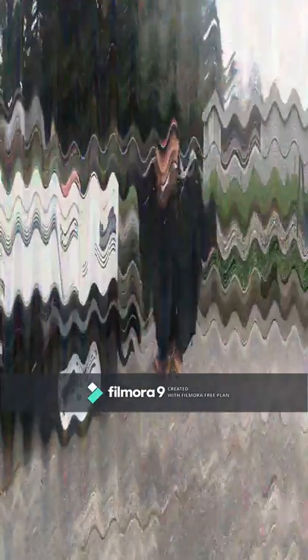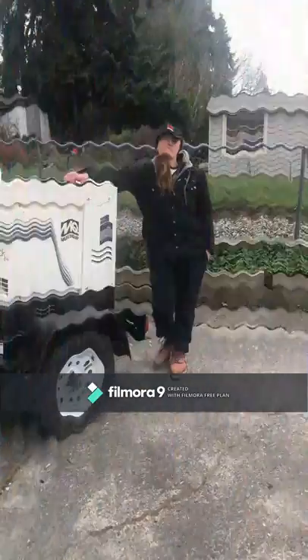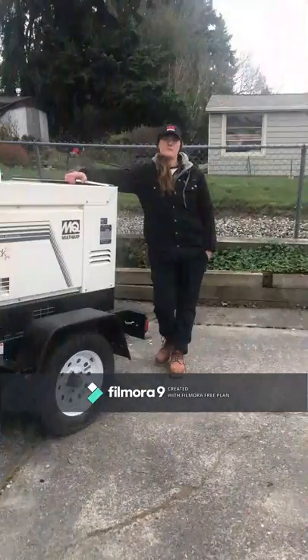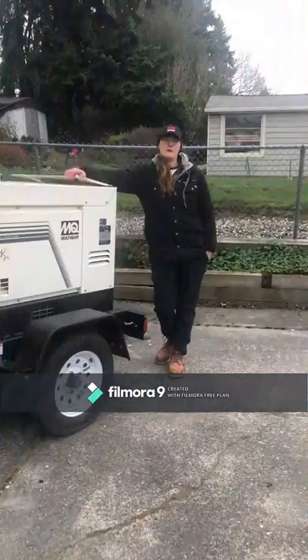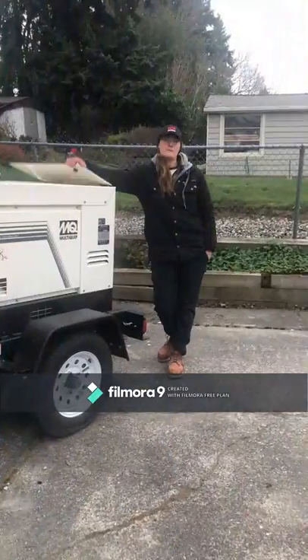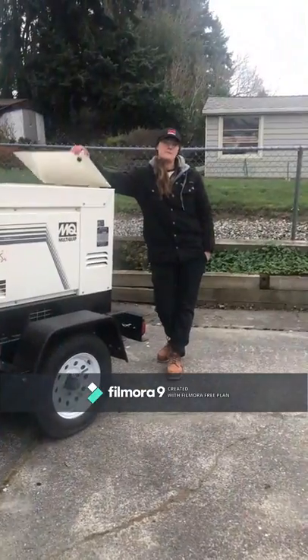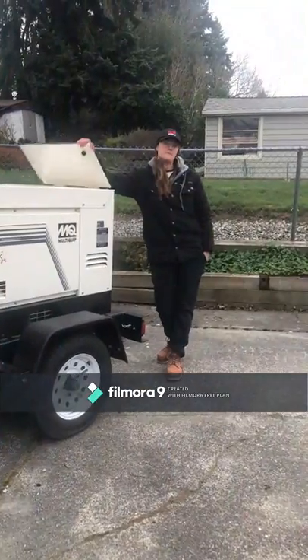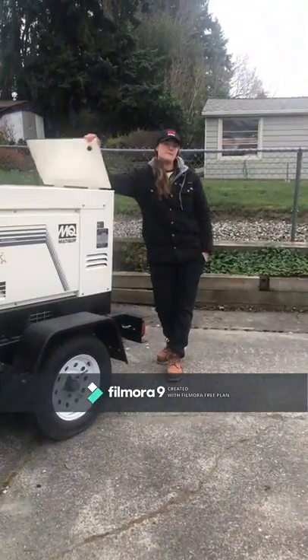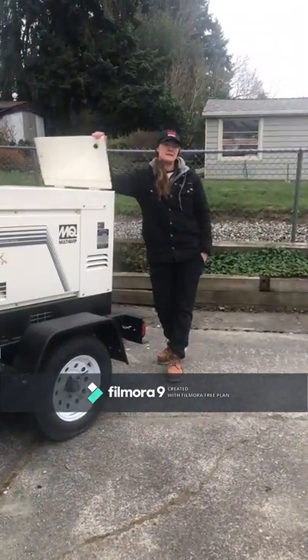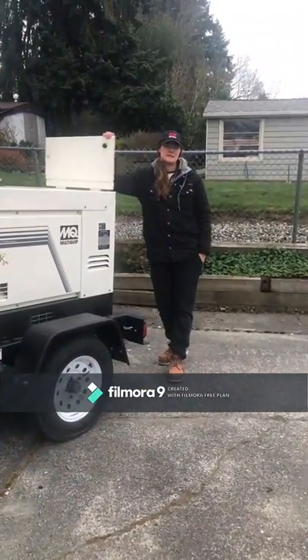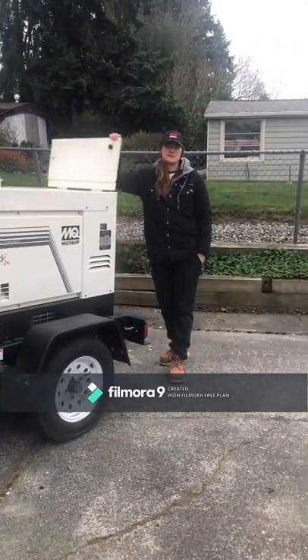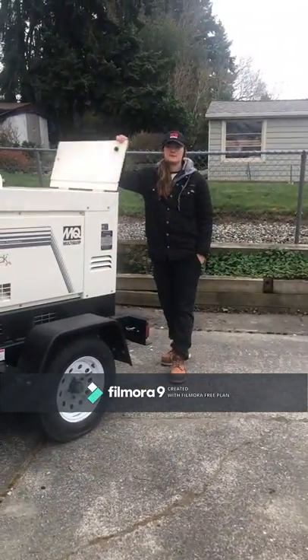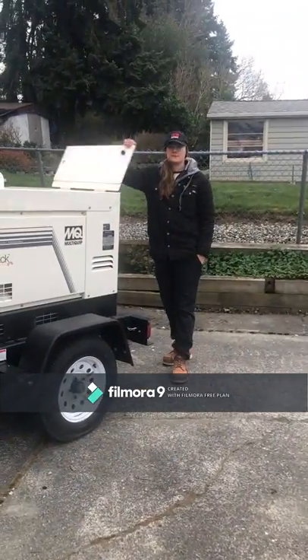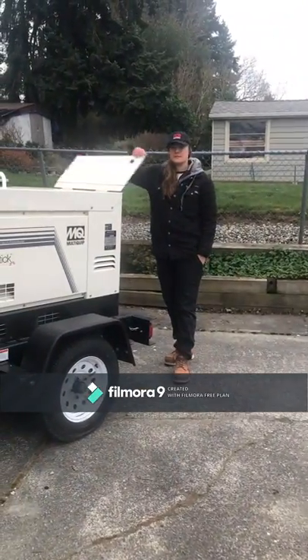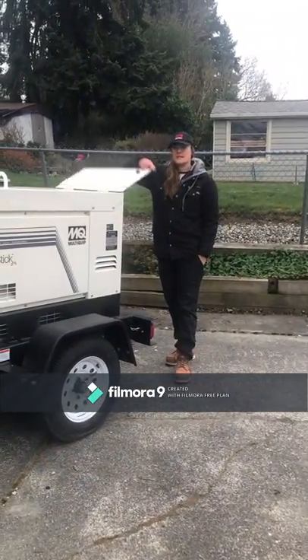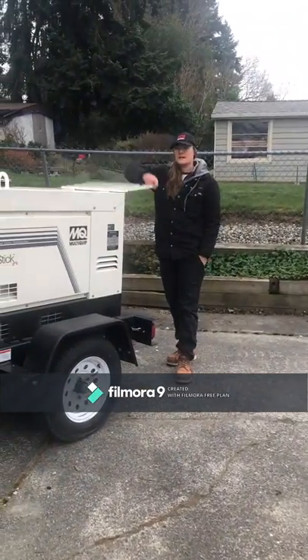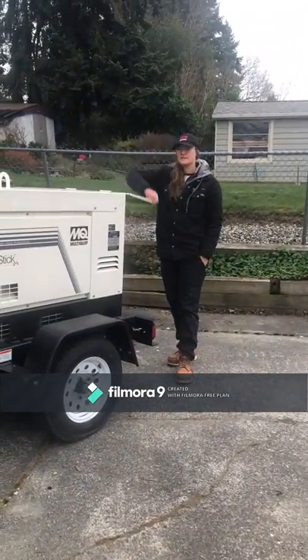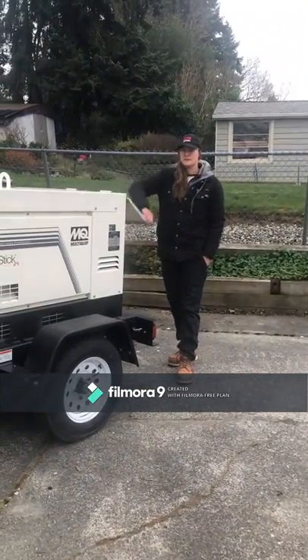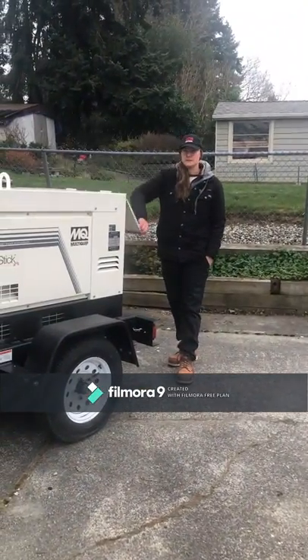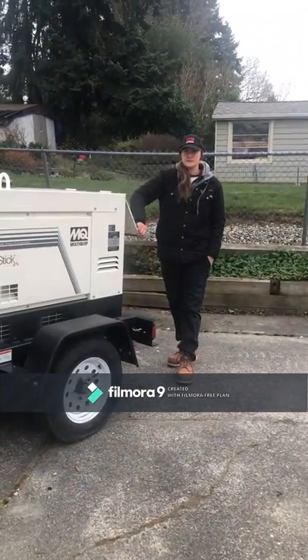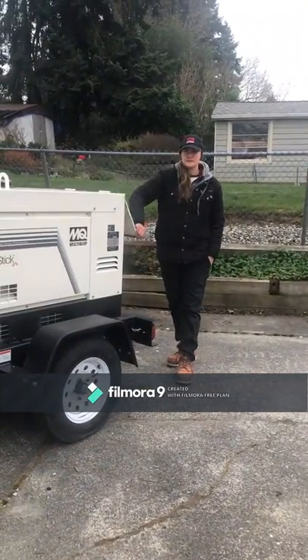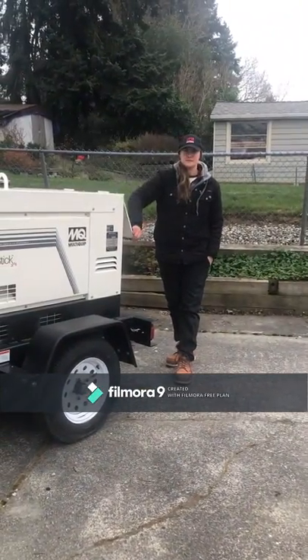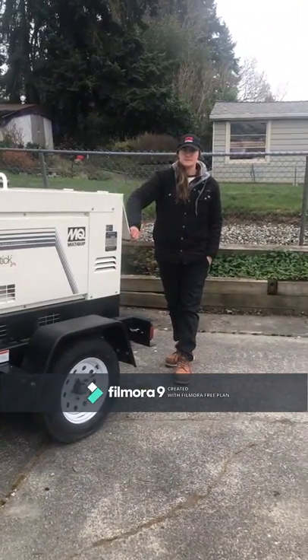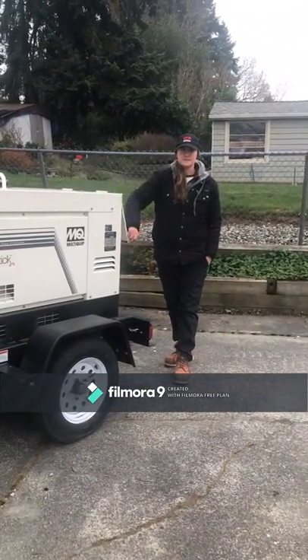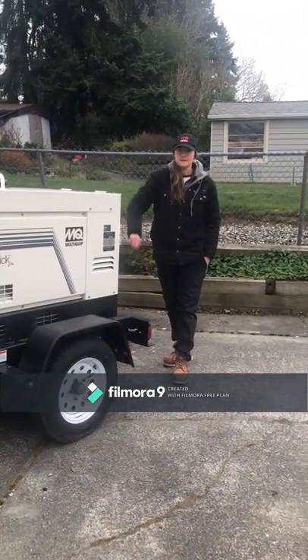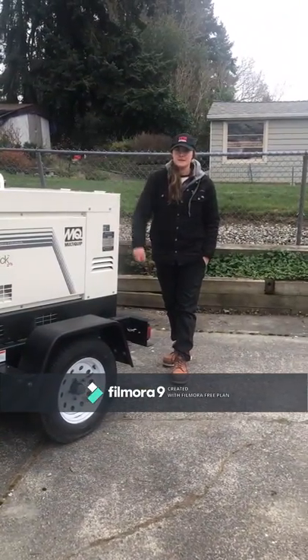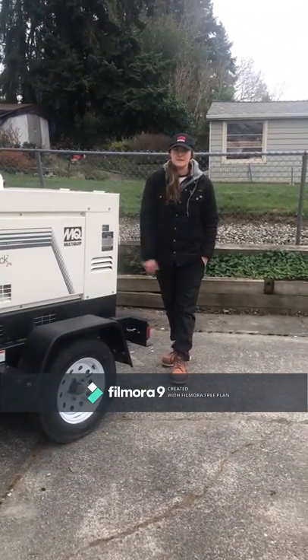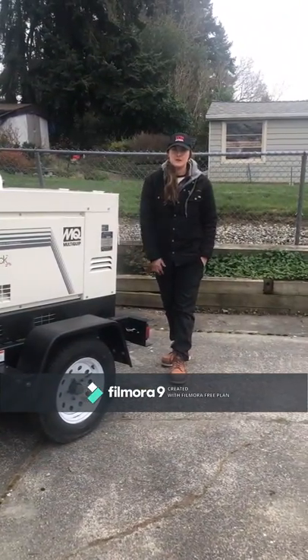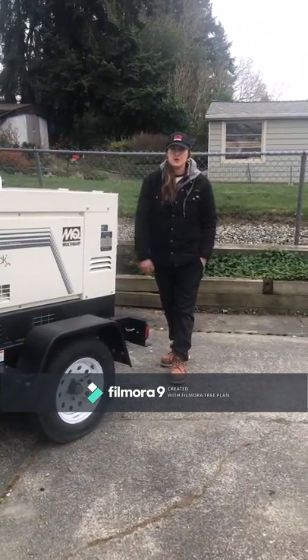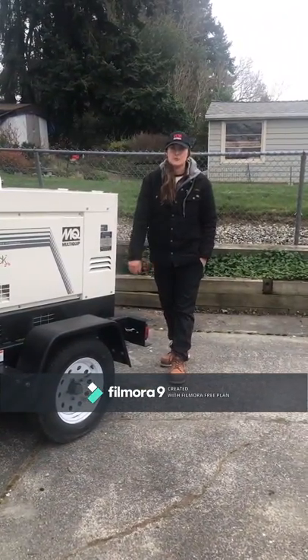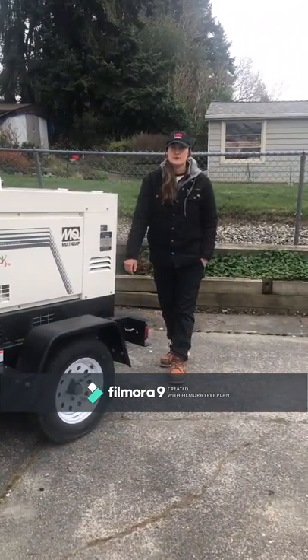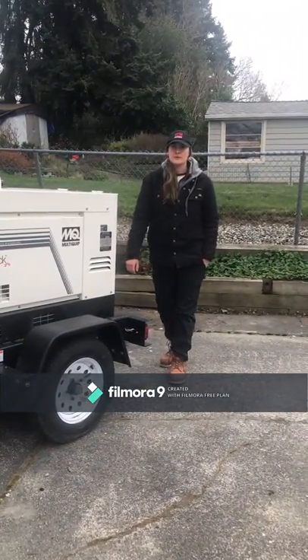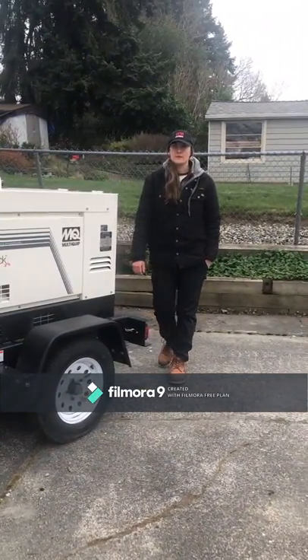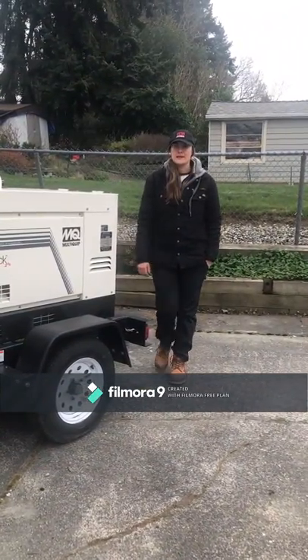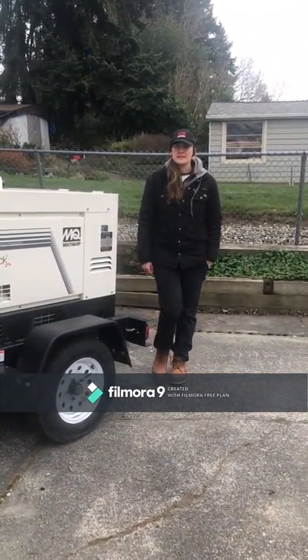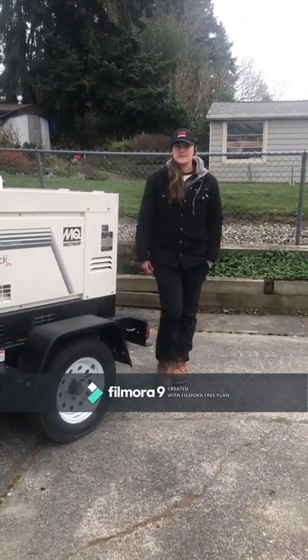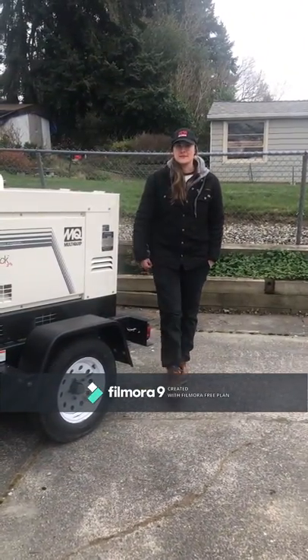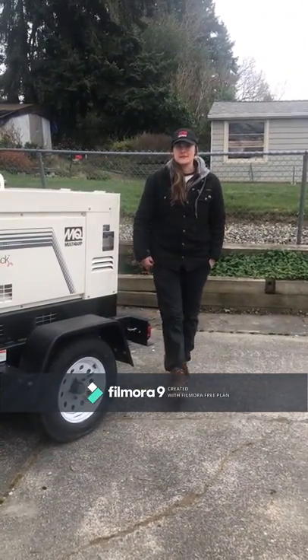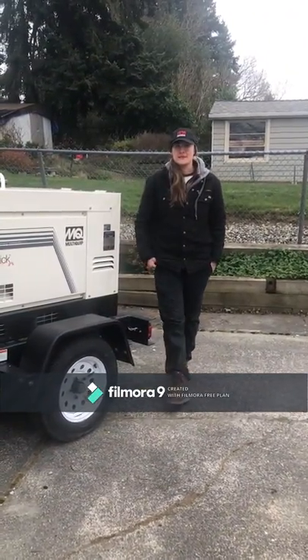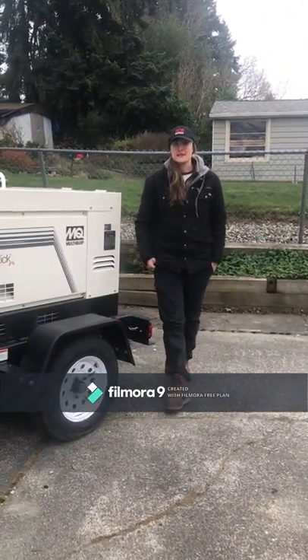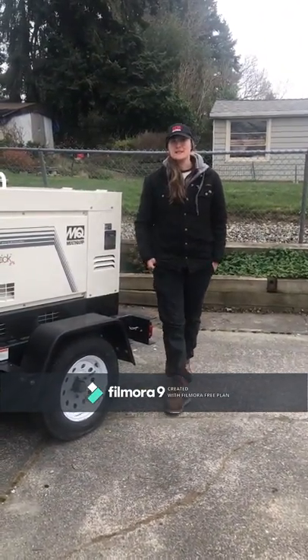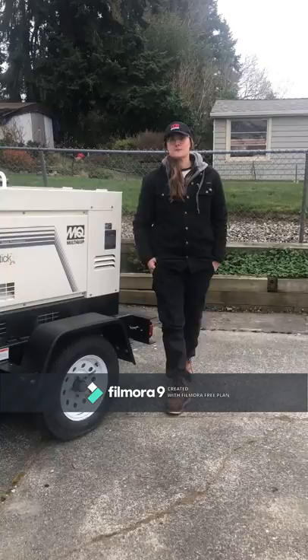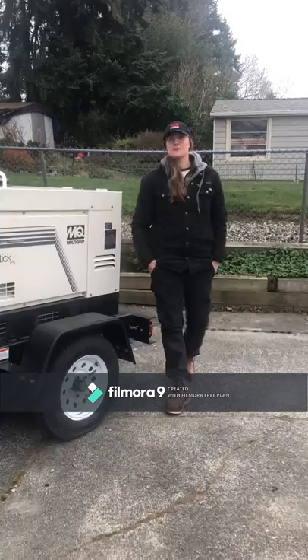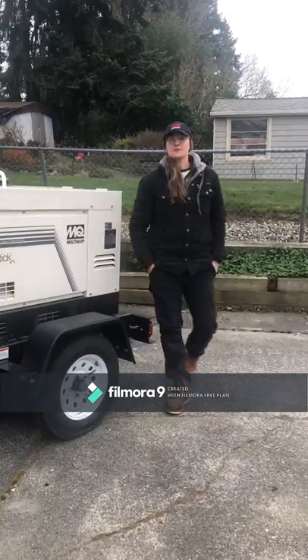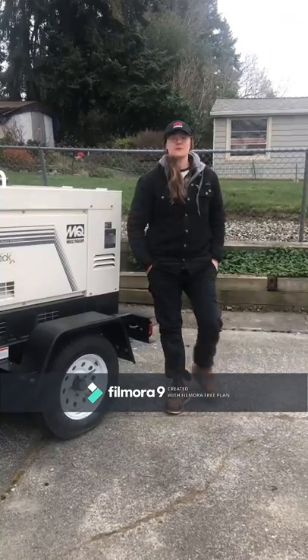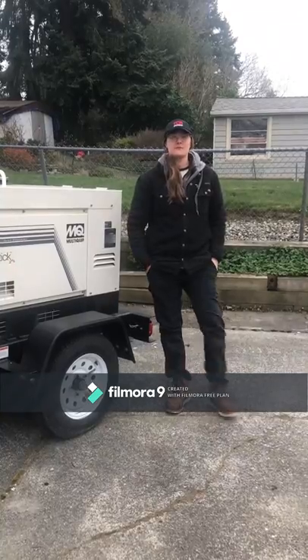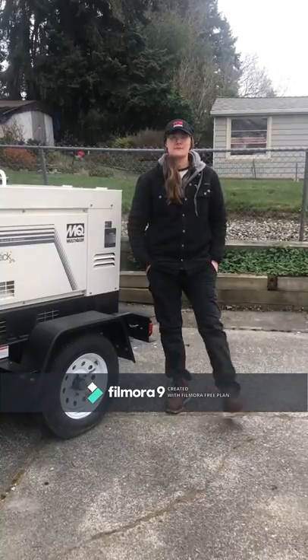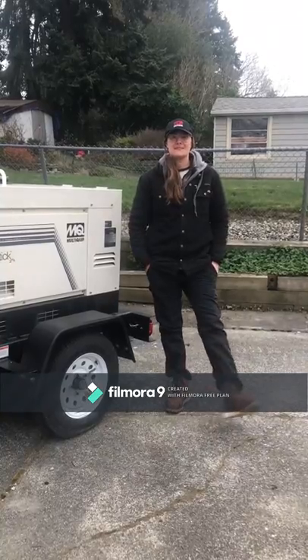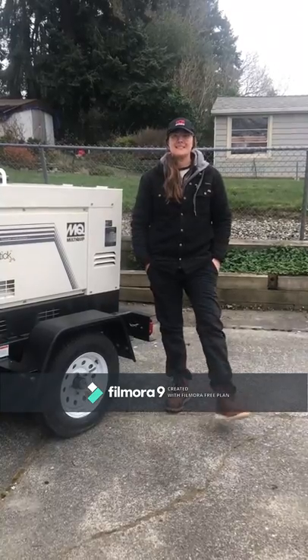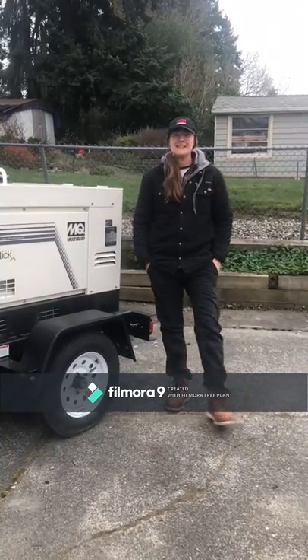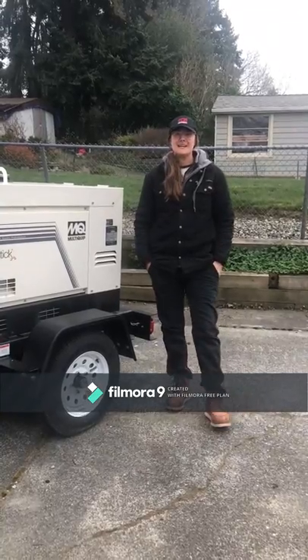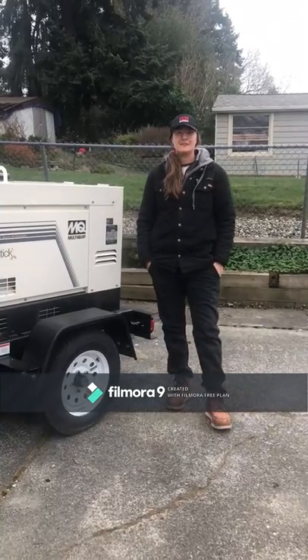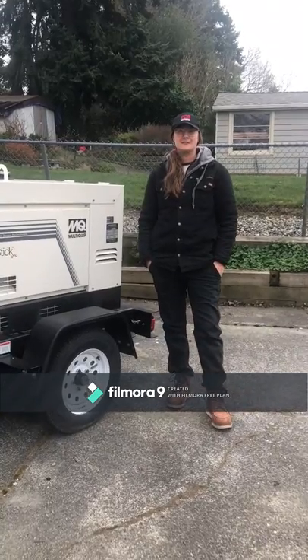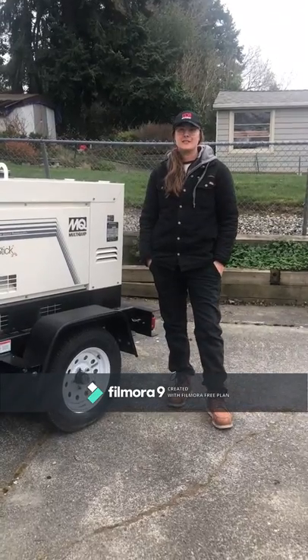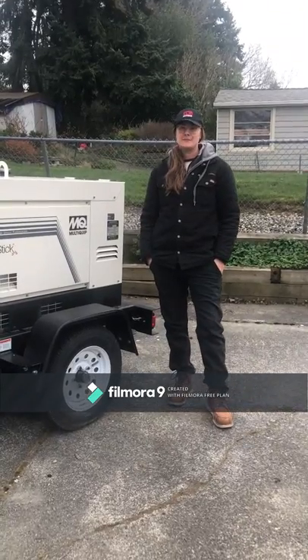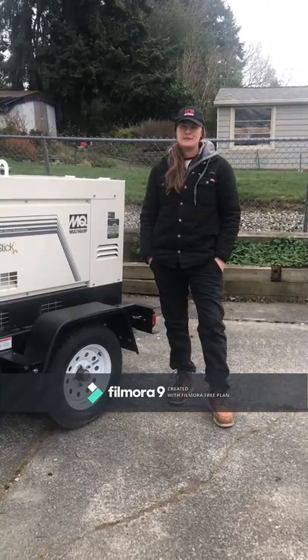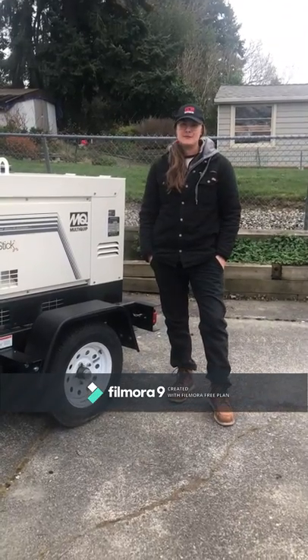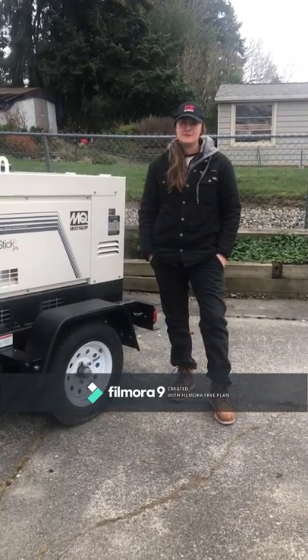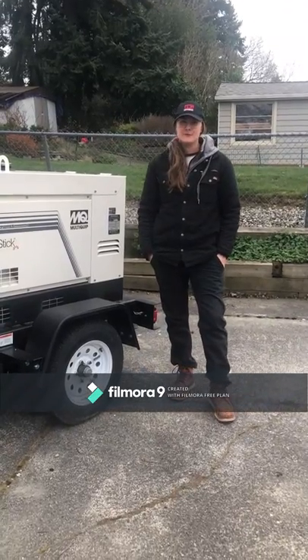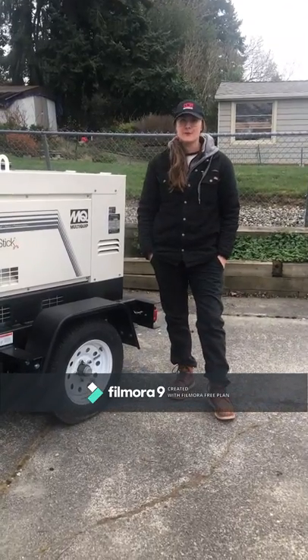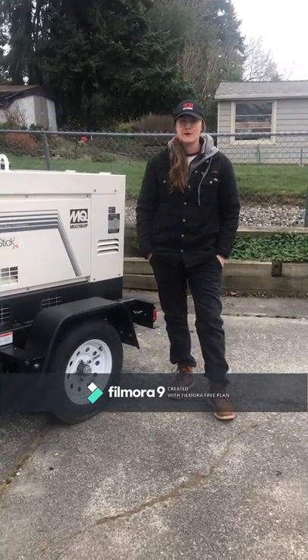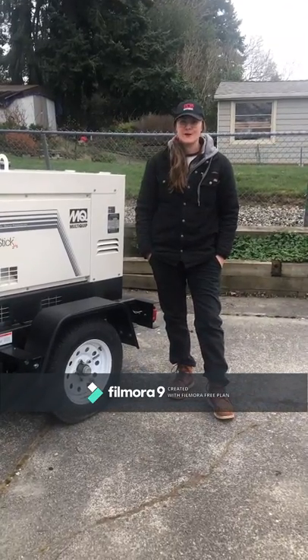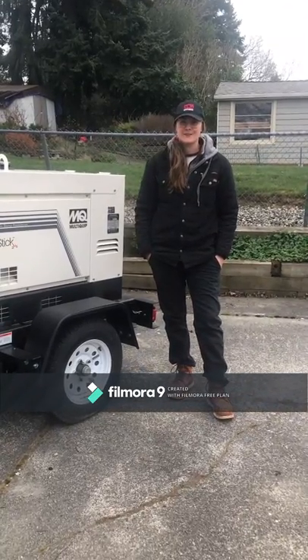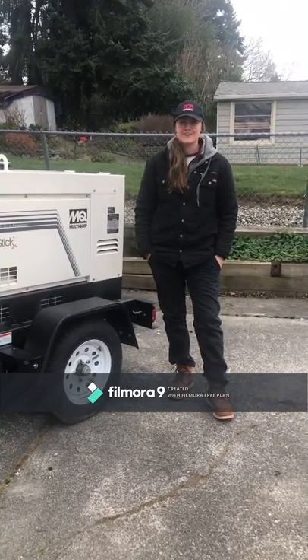Well, that's all for today folks. Hope you gained some insight into the Multiquip DLW 400. Reach out to your local dealer to get a quote.